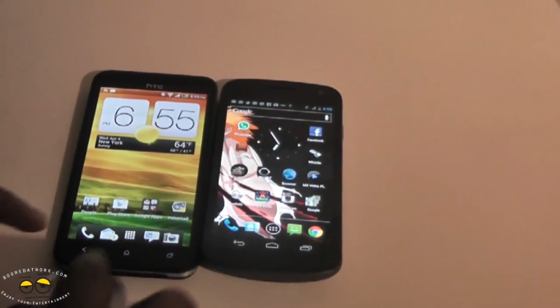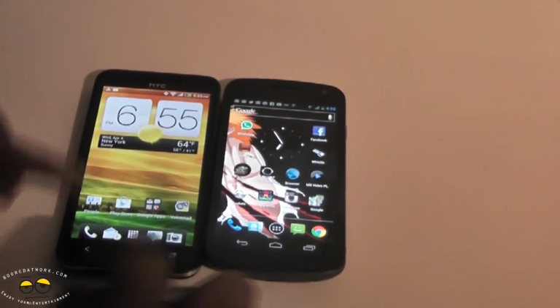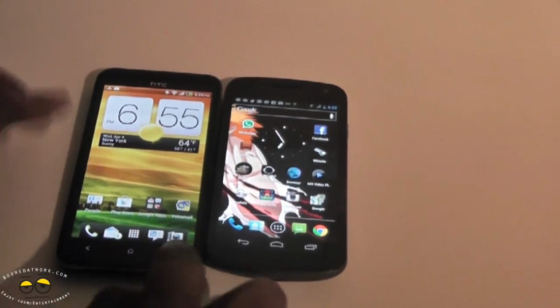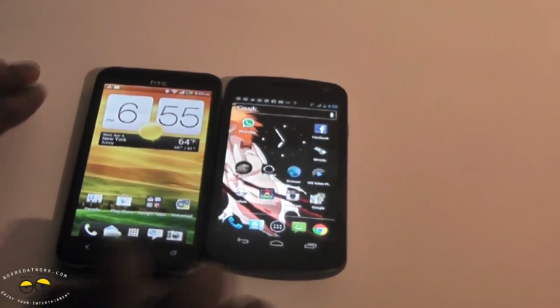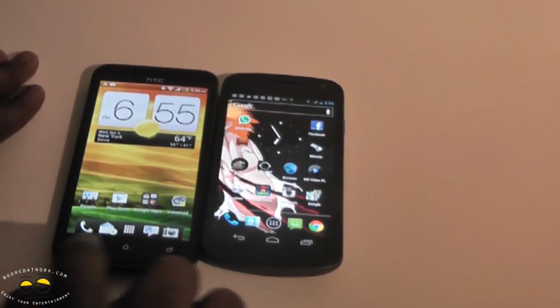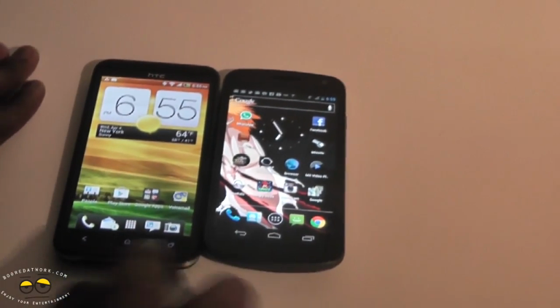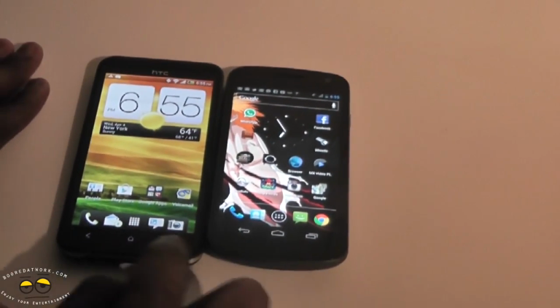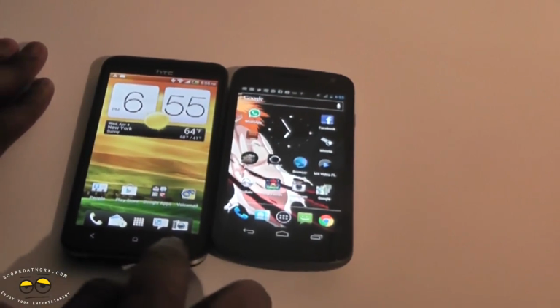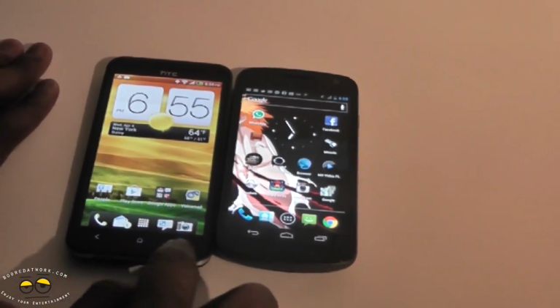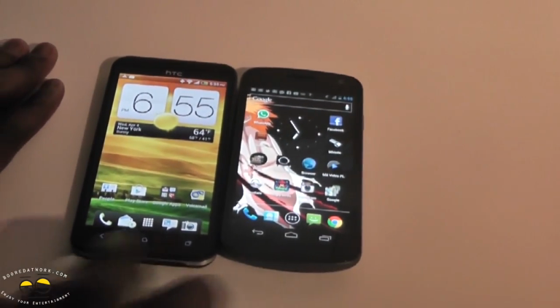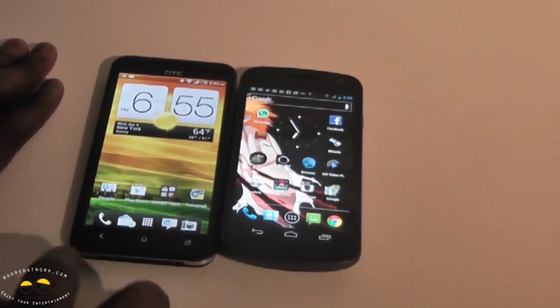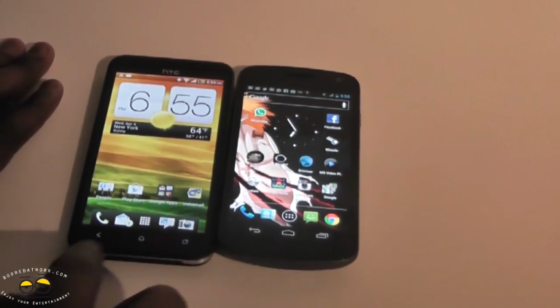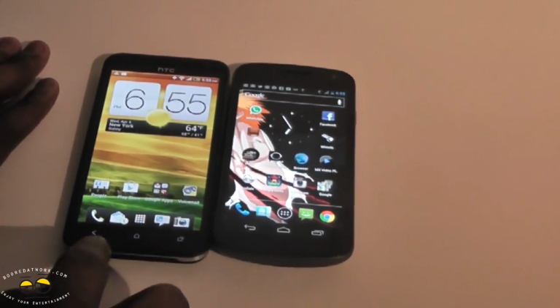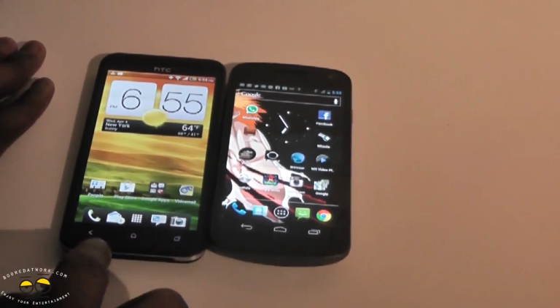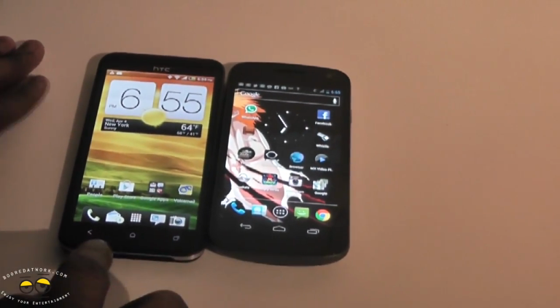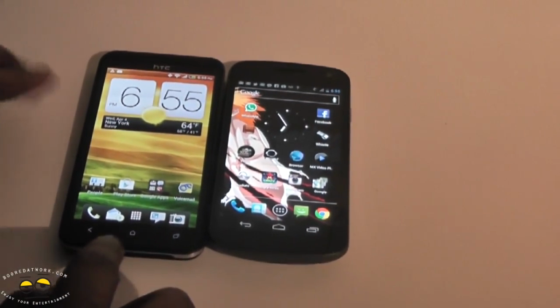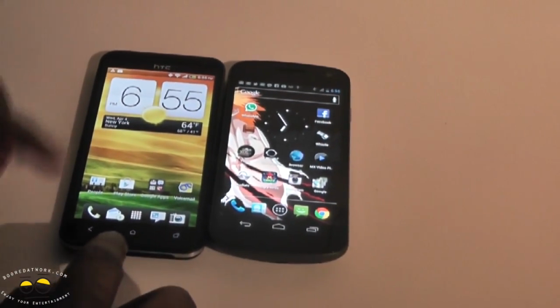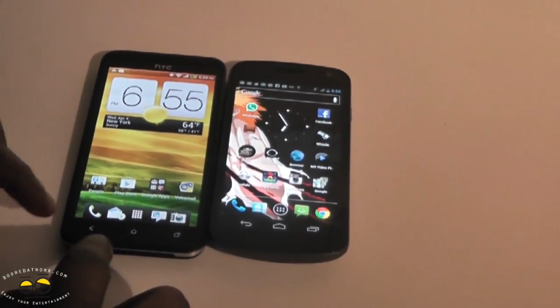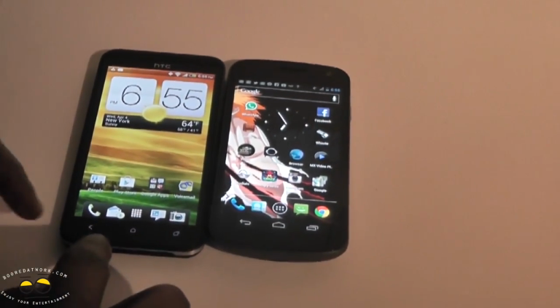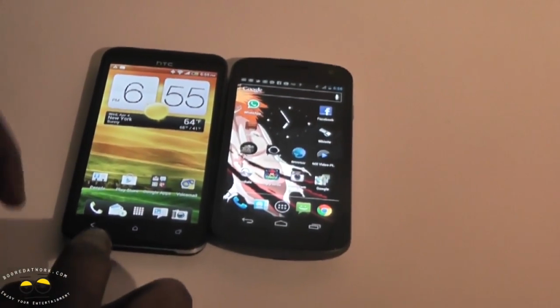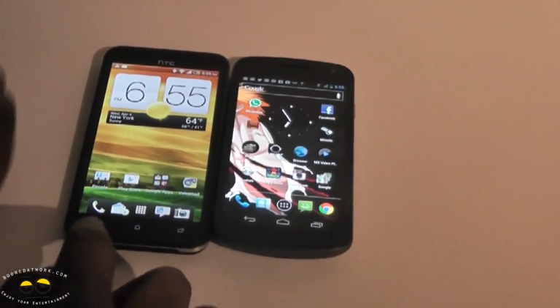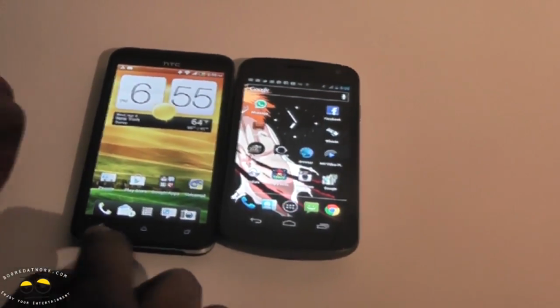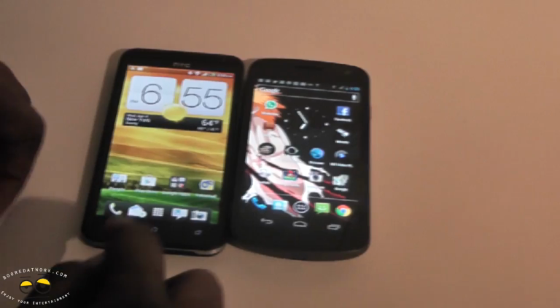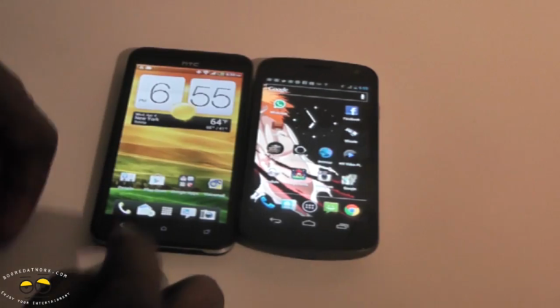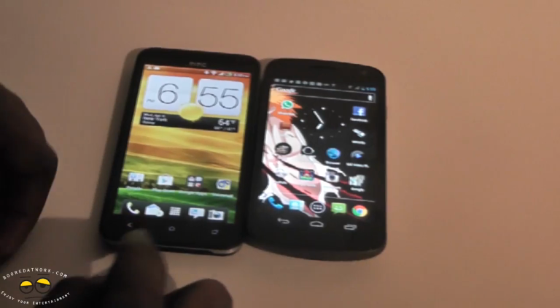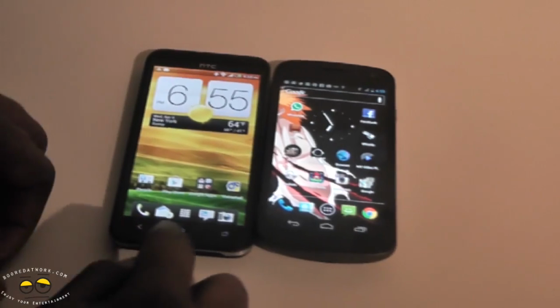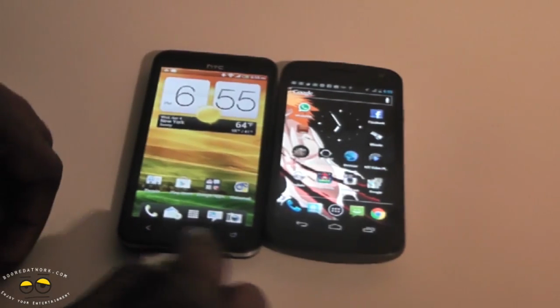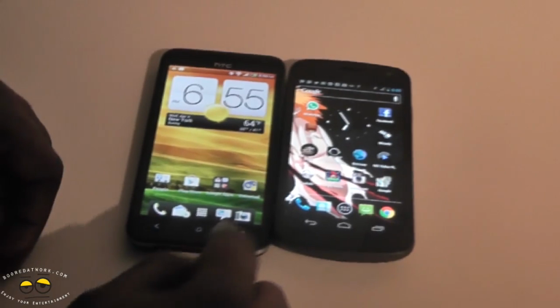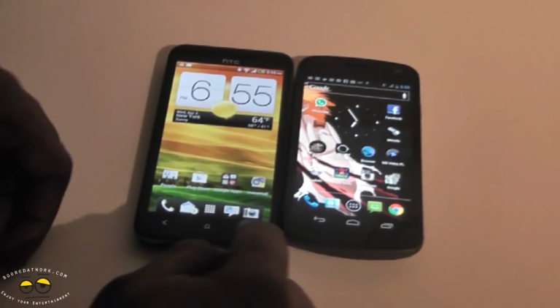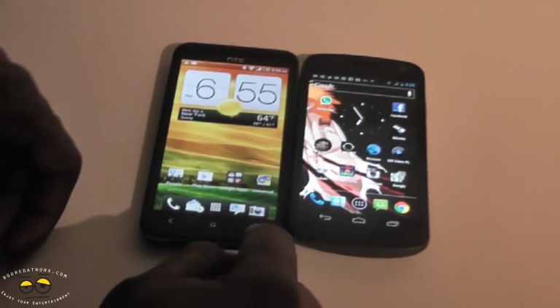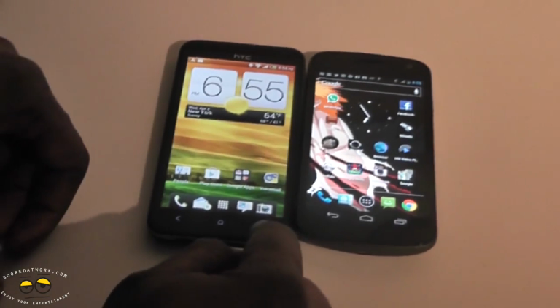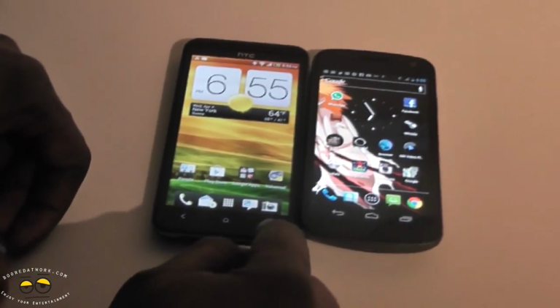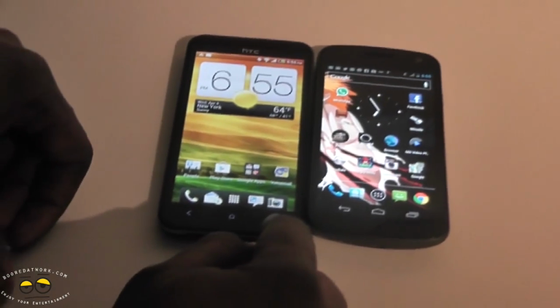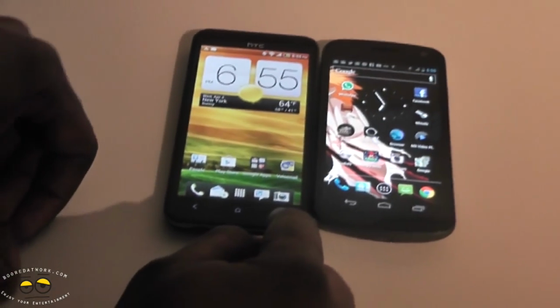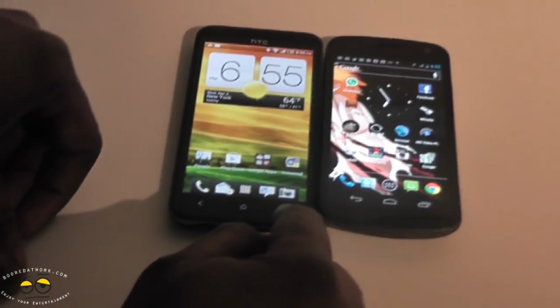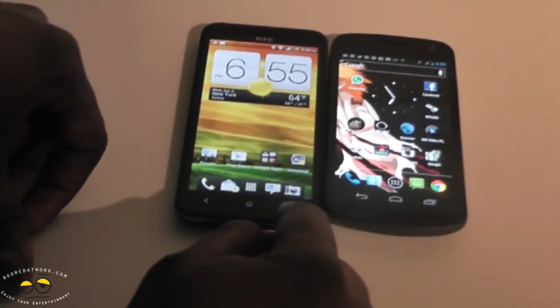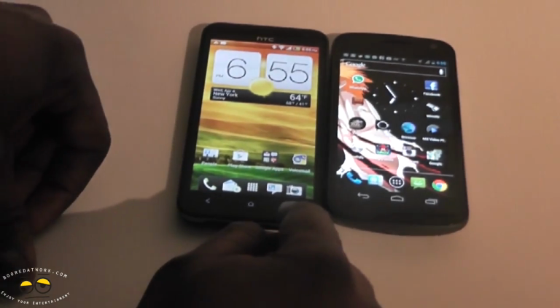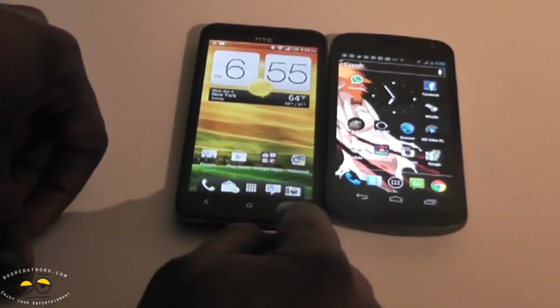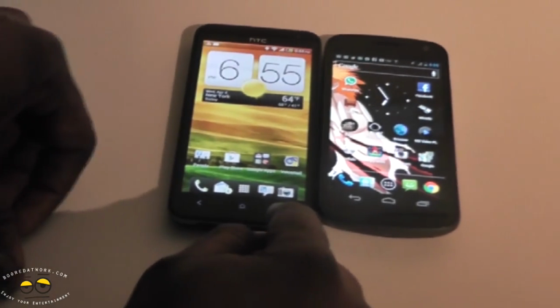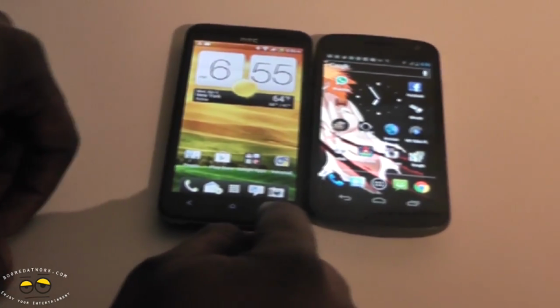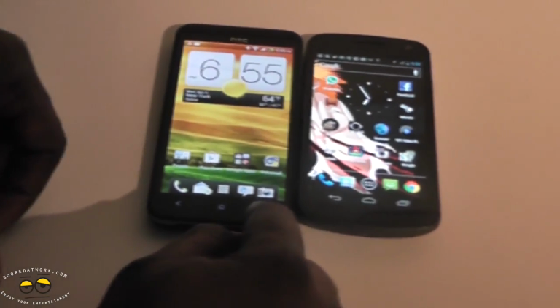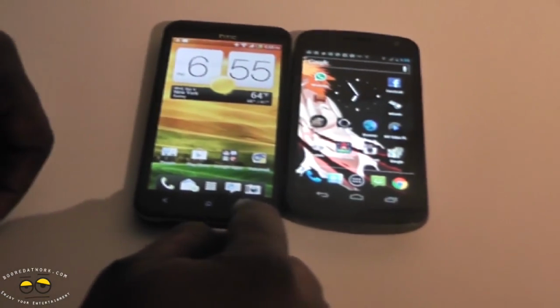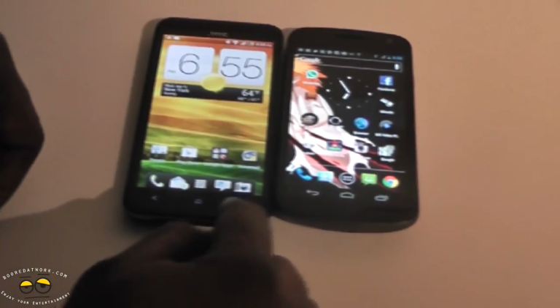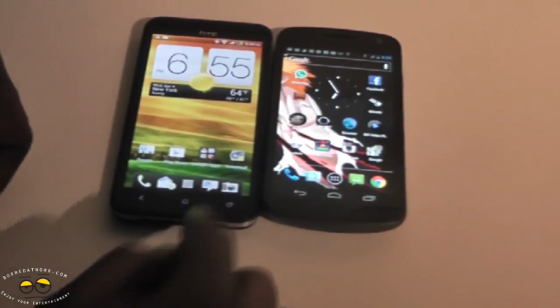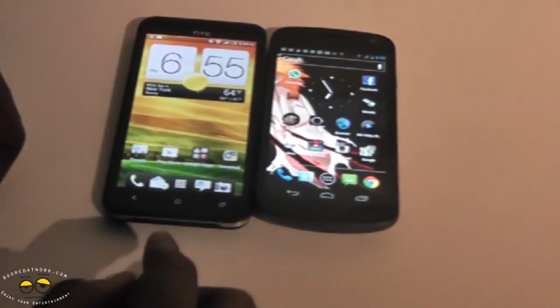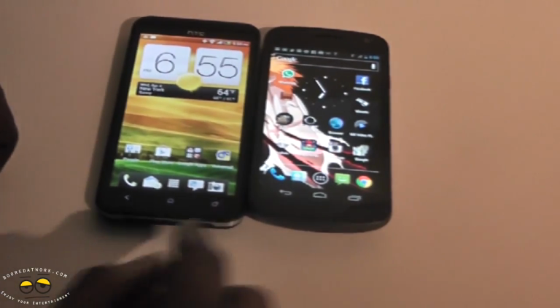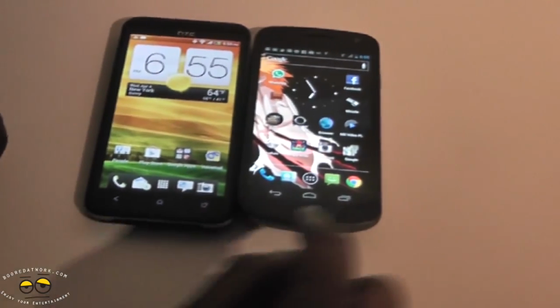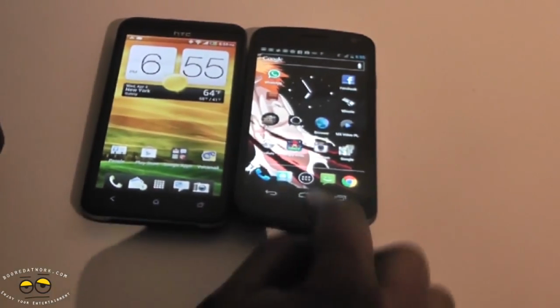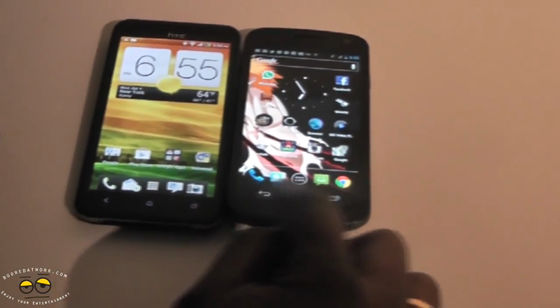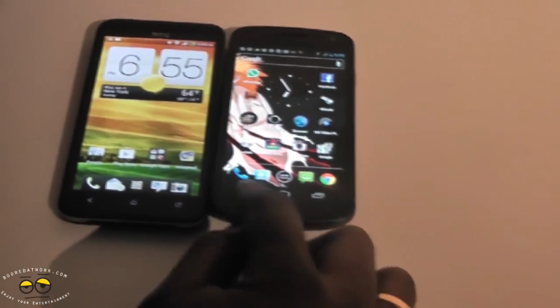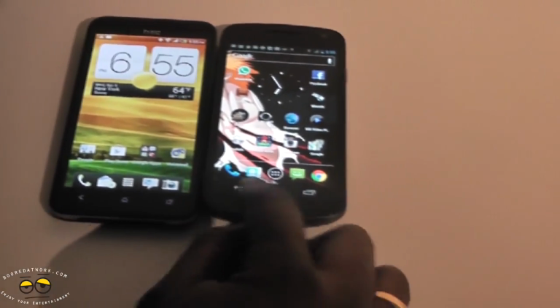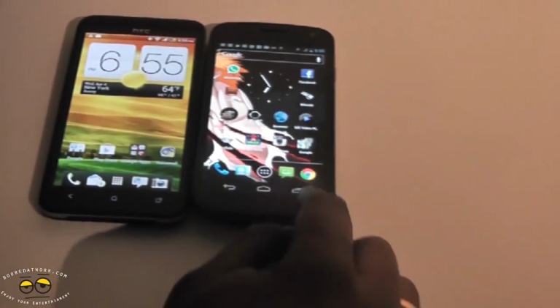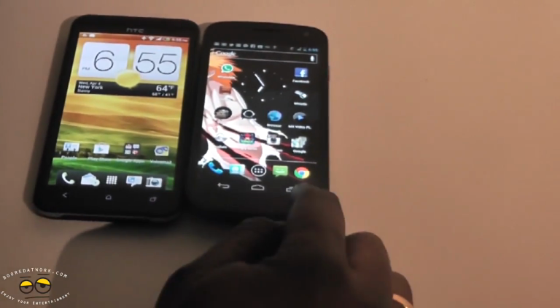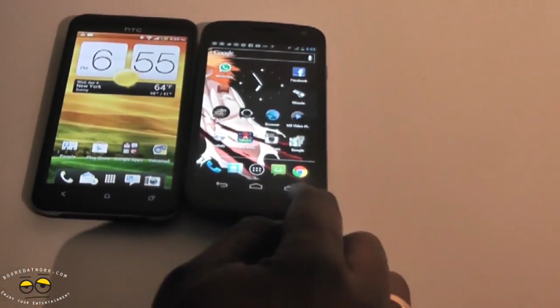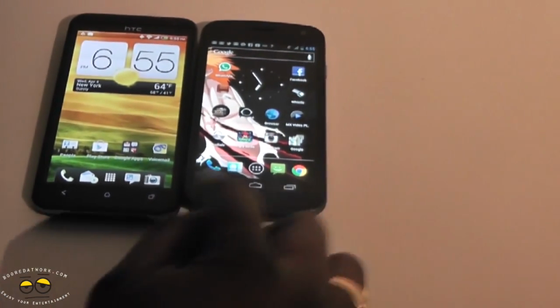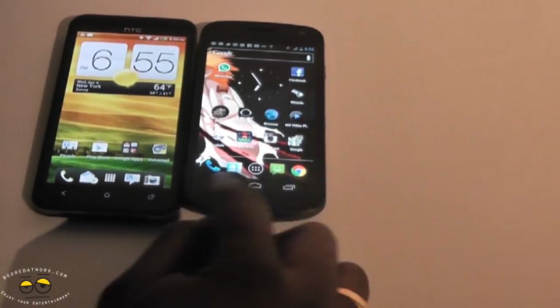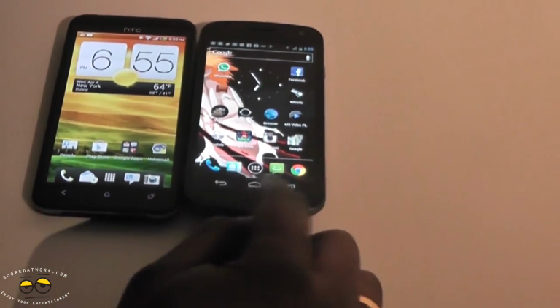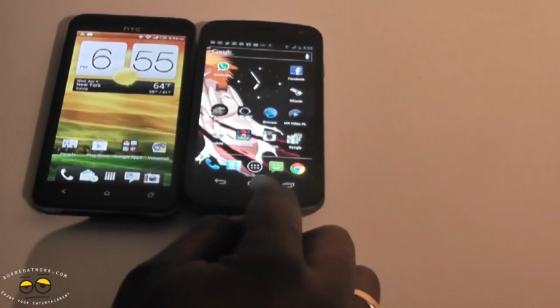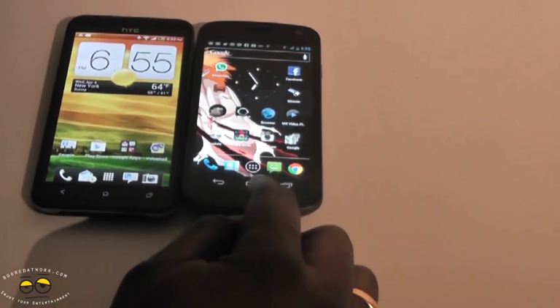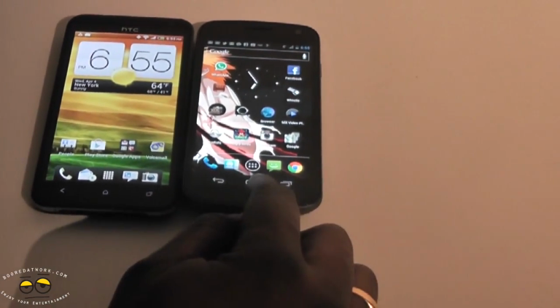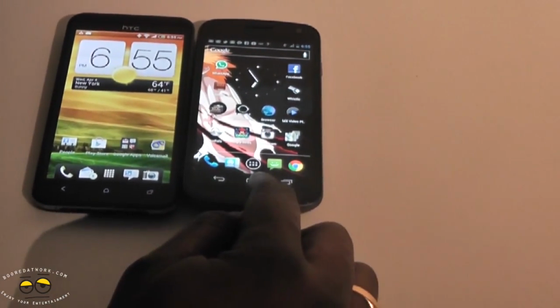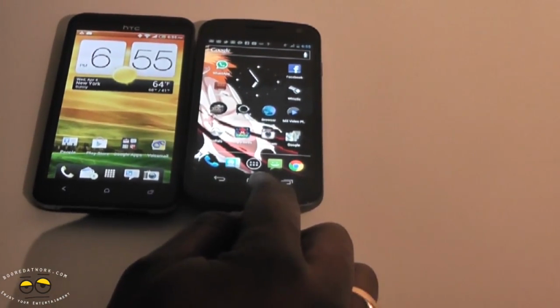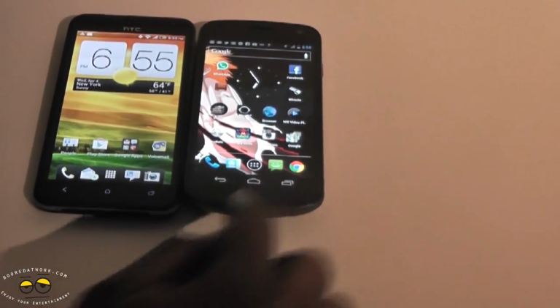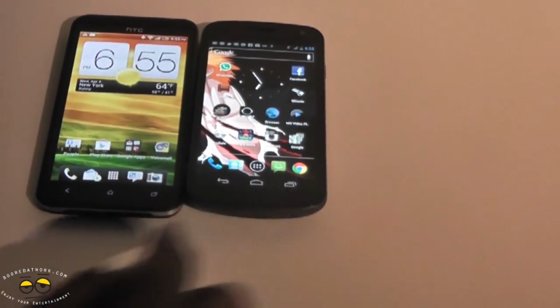The HTC Evo 4G LTE has physical buttons for back, home, and of course the multi-task button. The Galaxy Nexus has on-screen buttons.